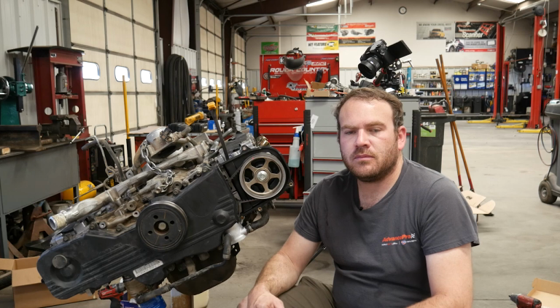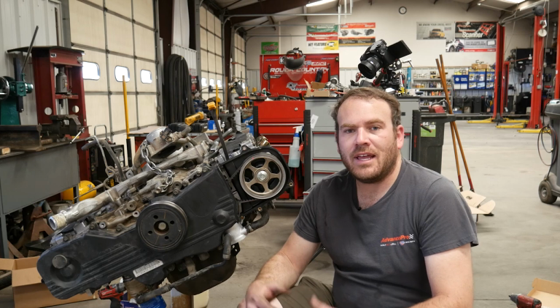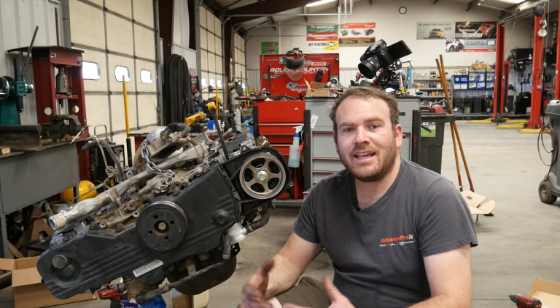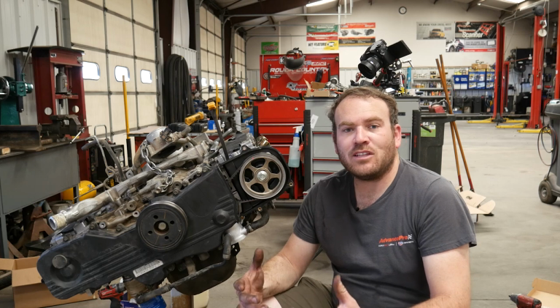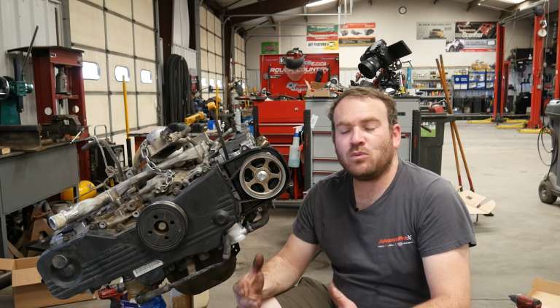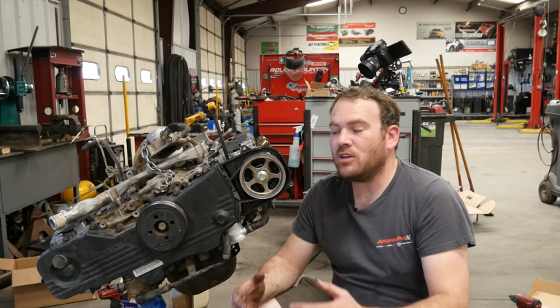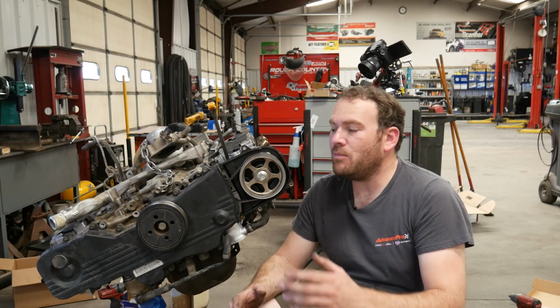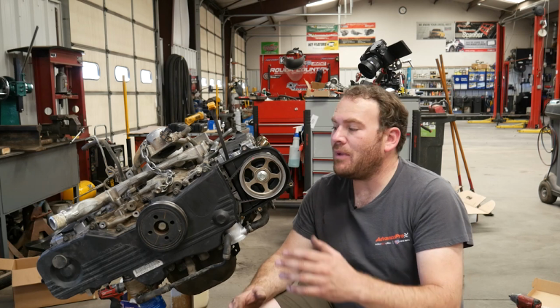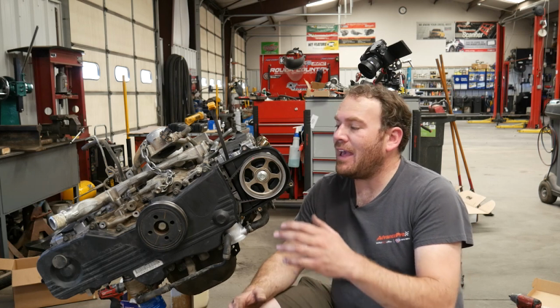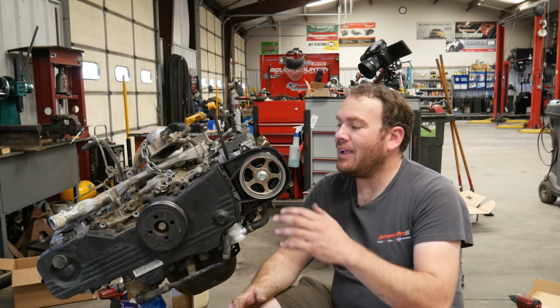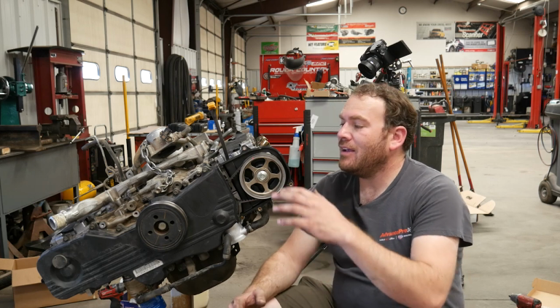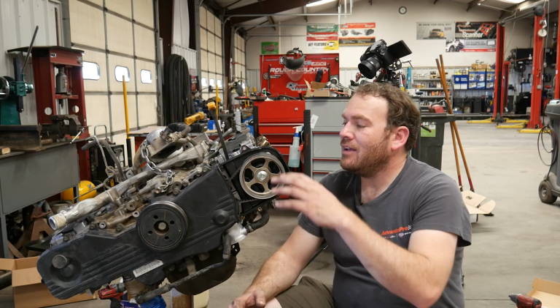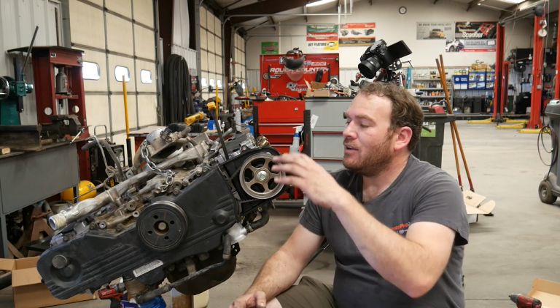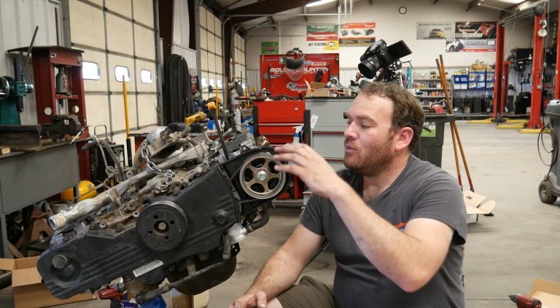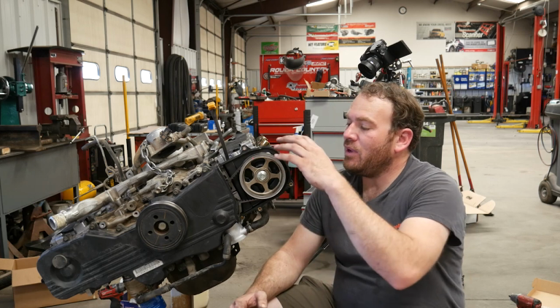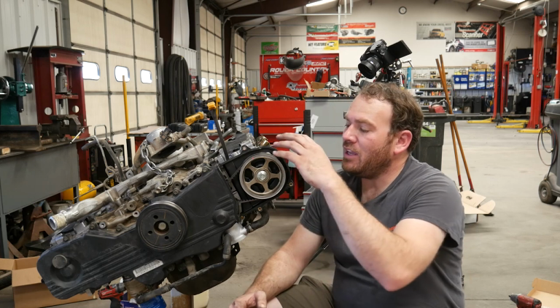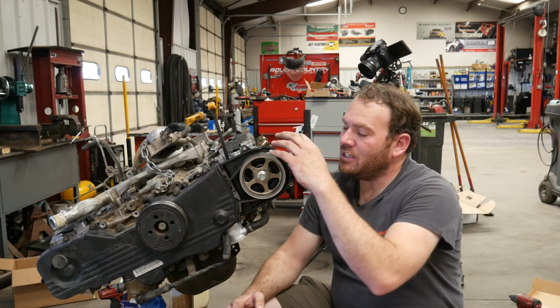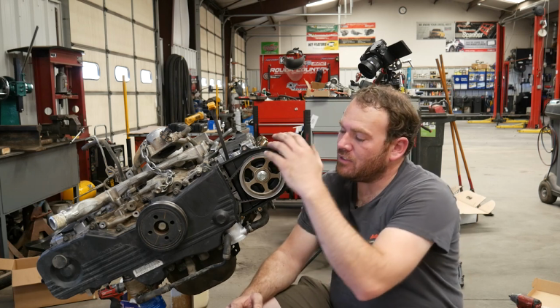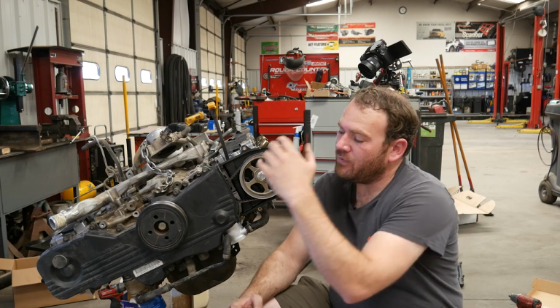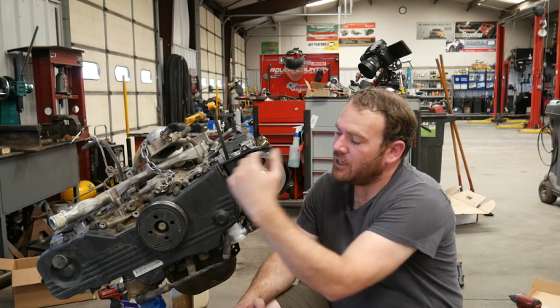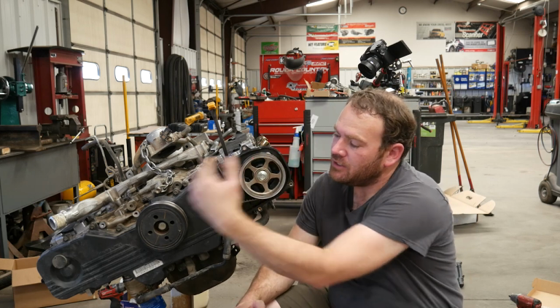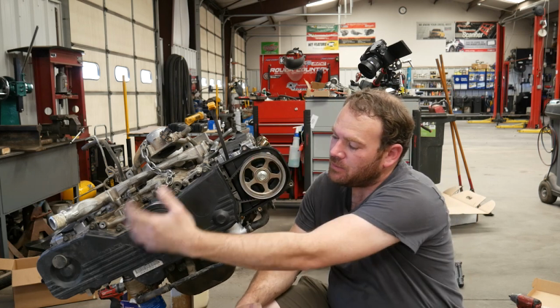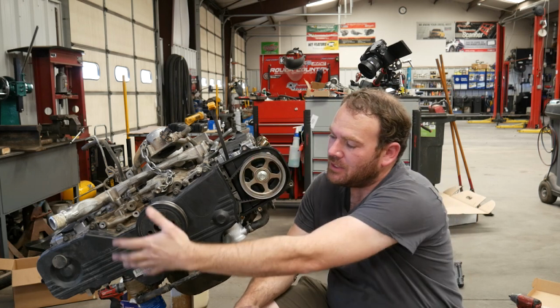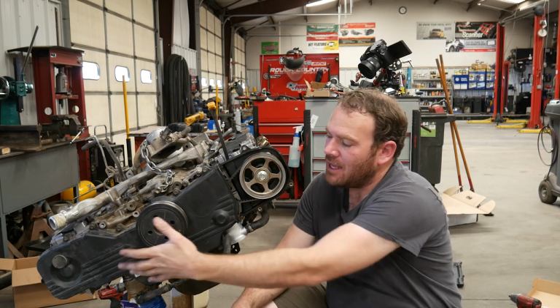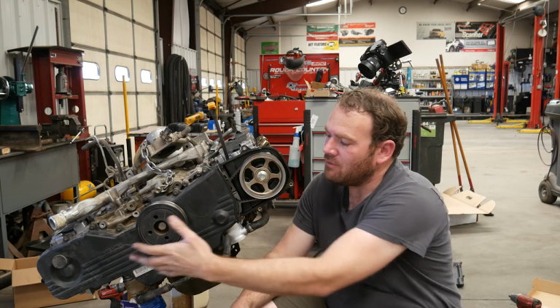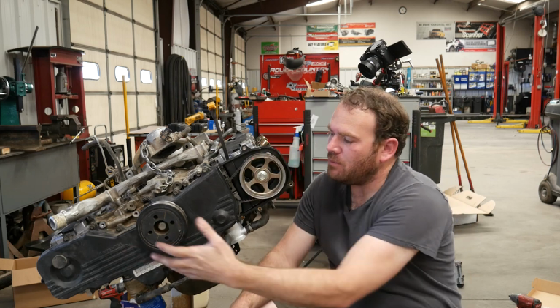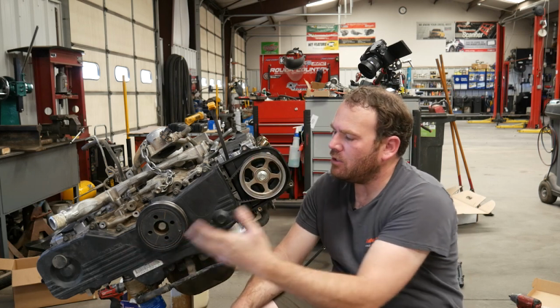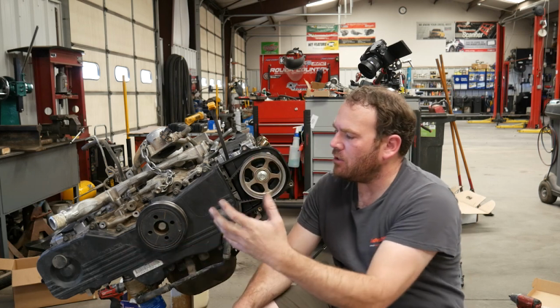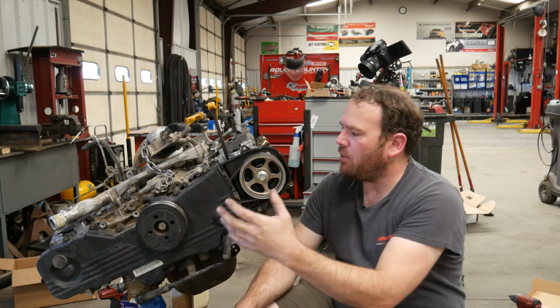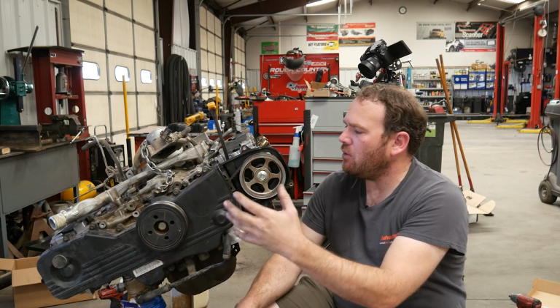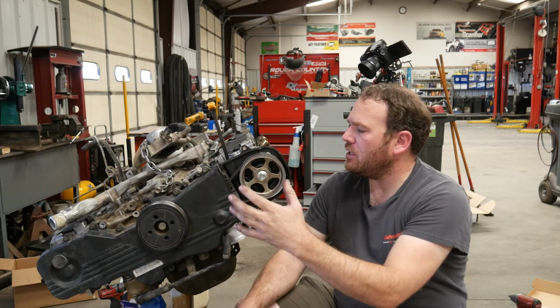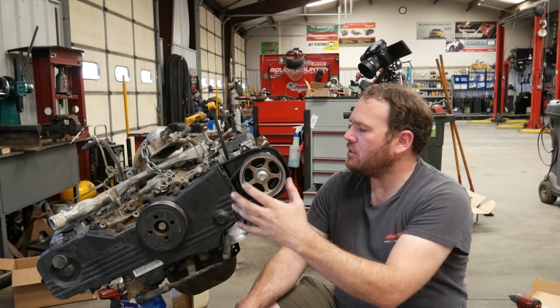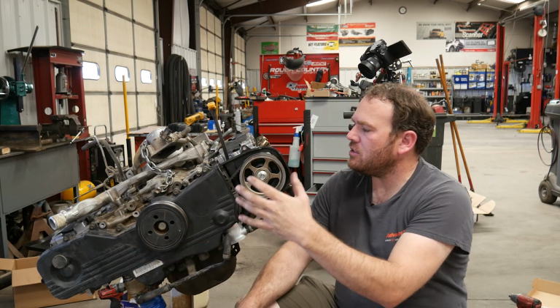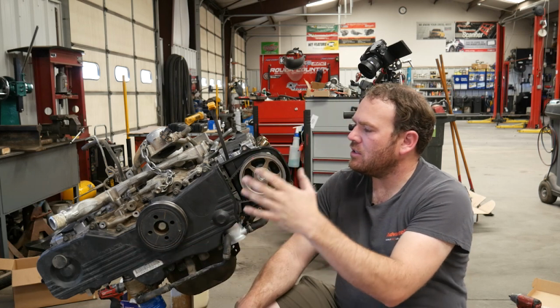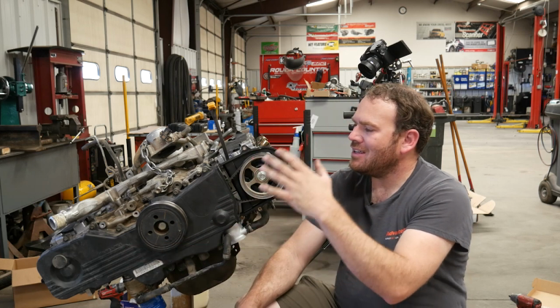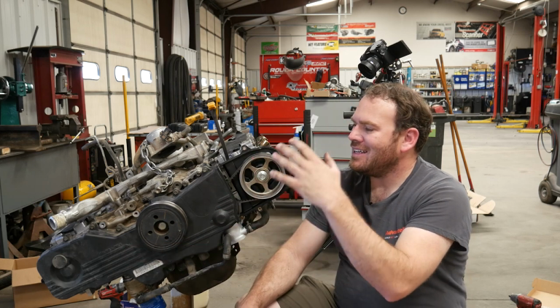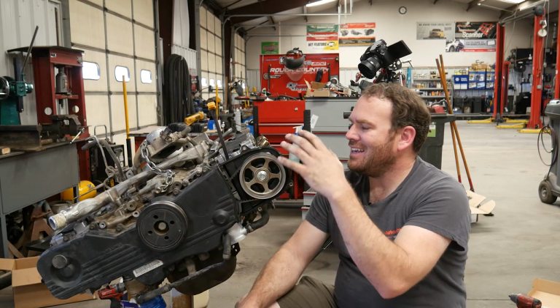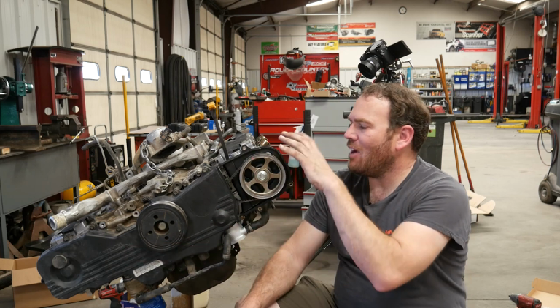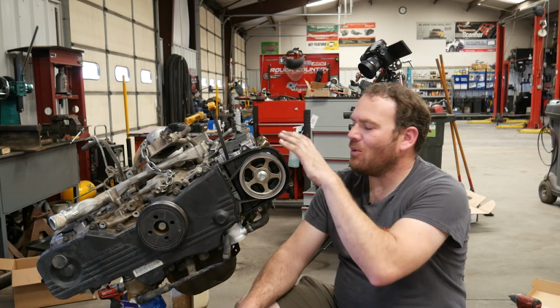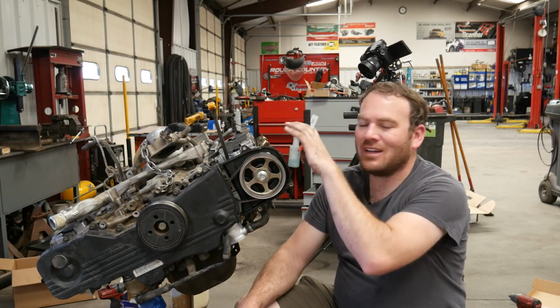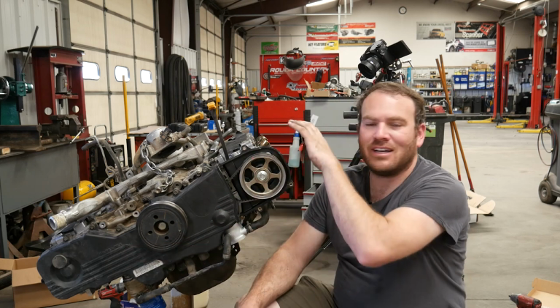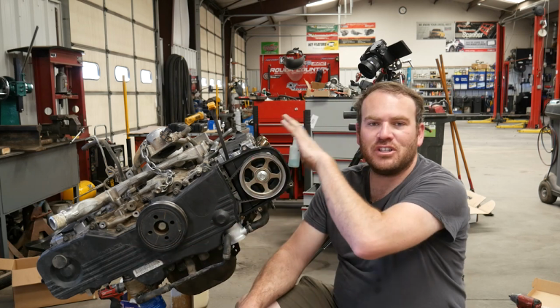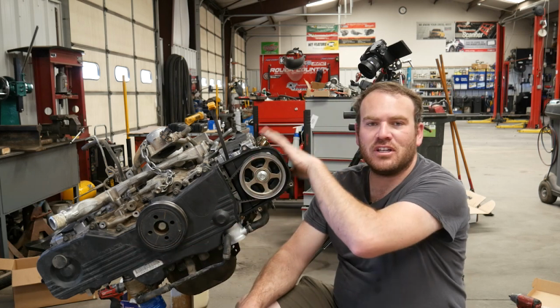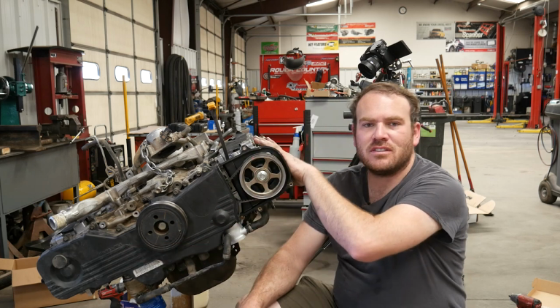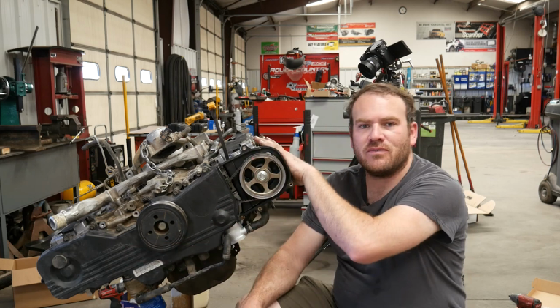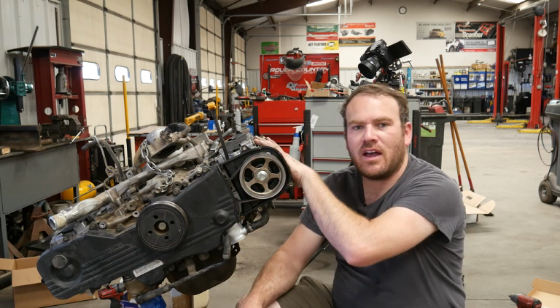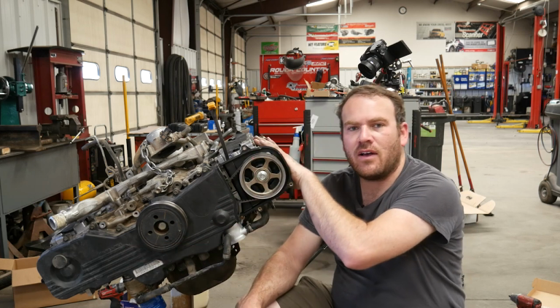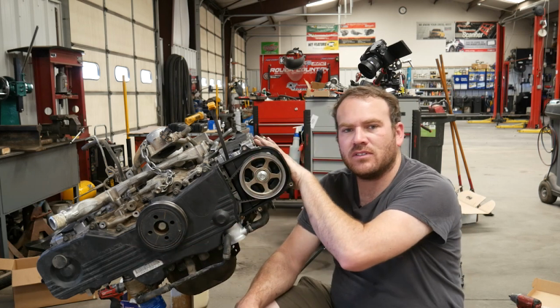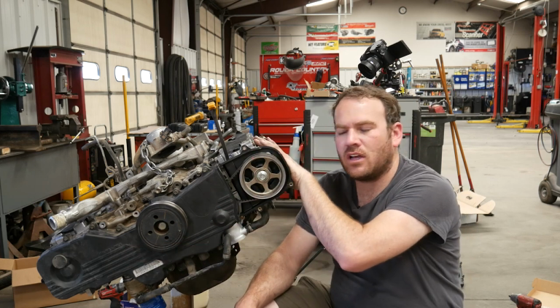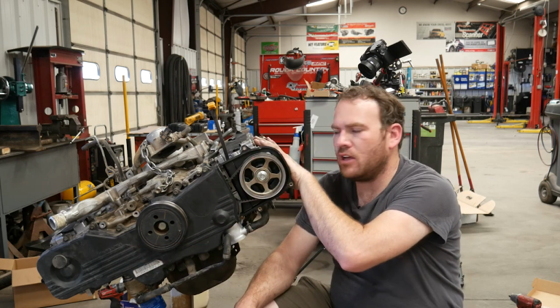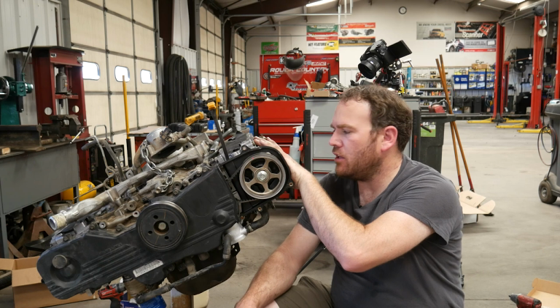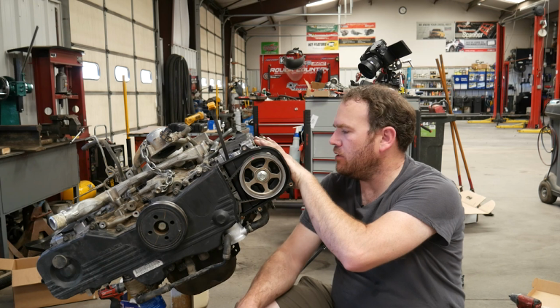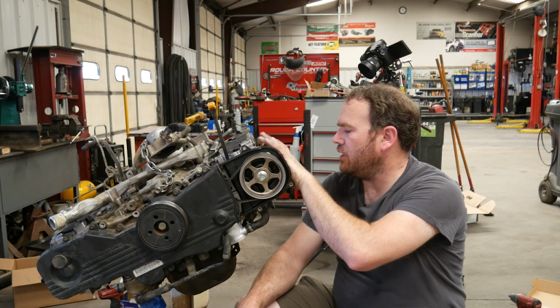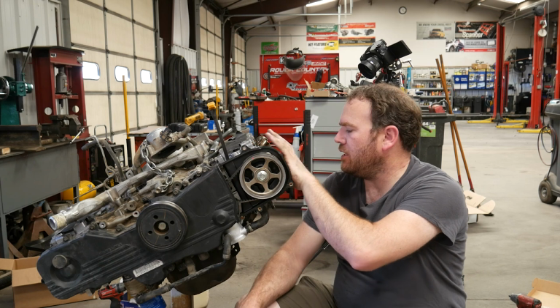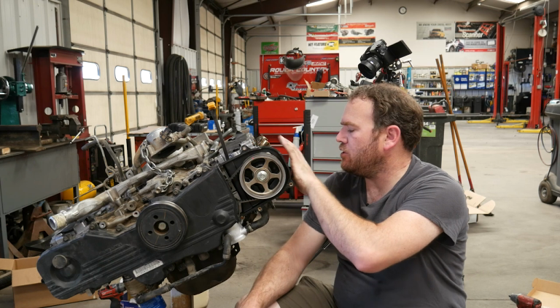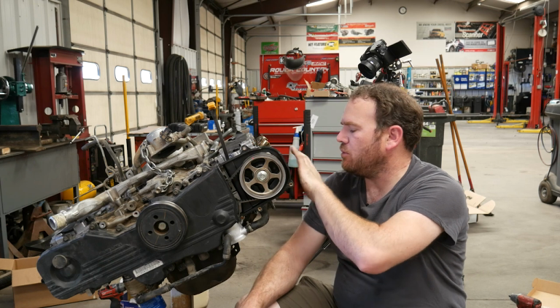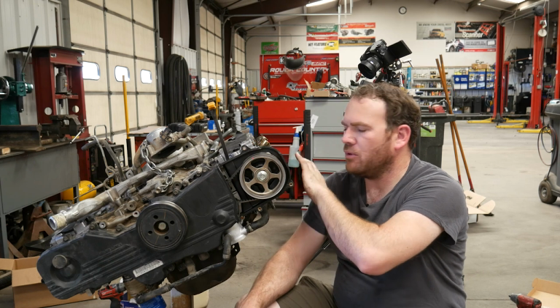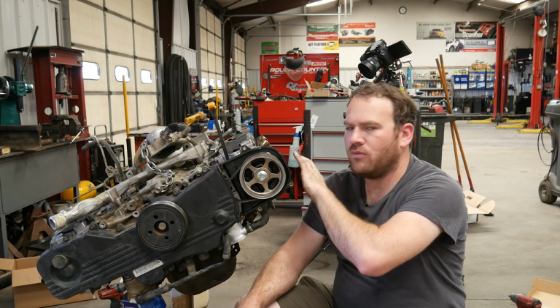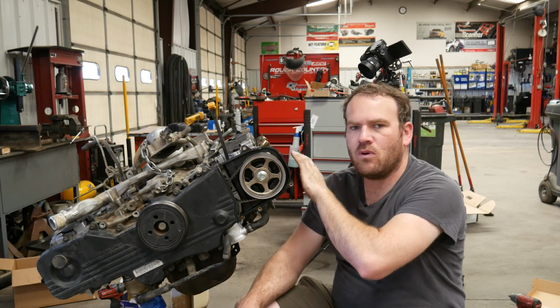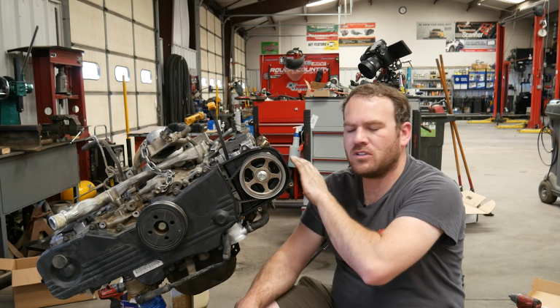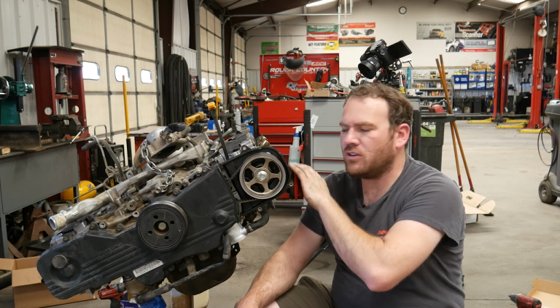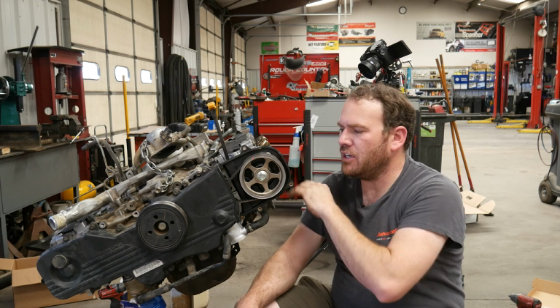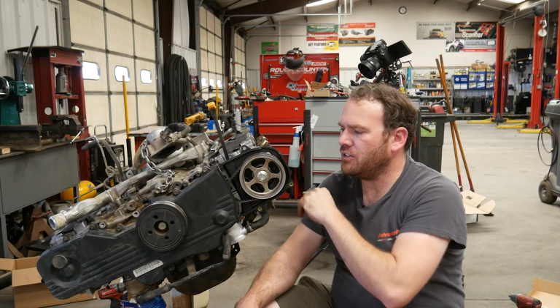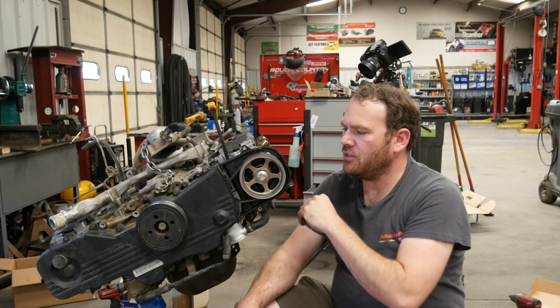Hey guys, welcome back. We just finished up the timing belt components. Now we're going to adjust the valves on the Subaru Forester engine.